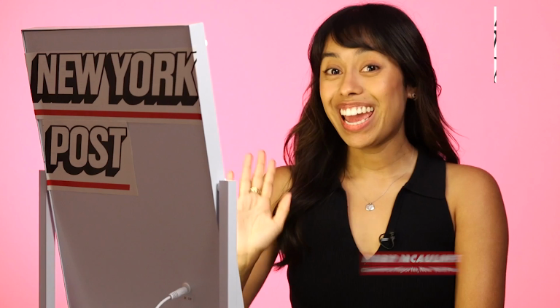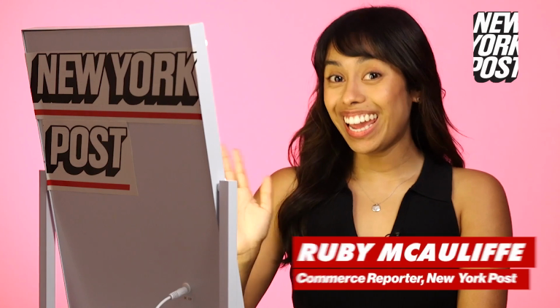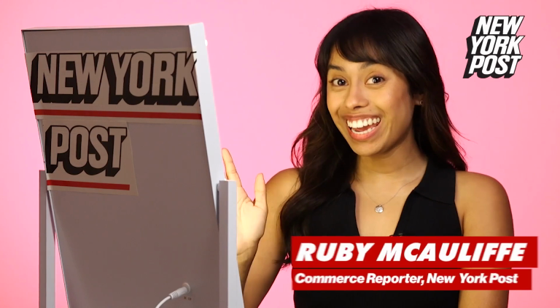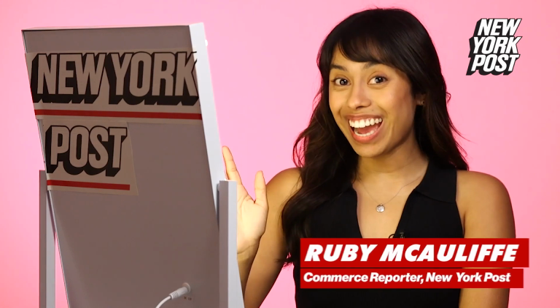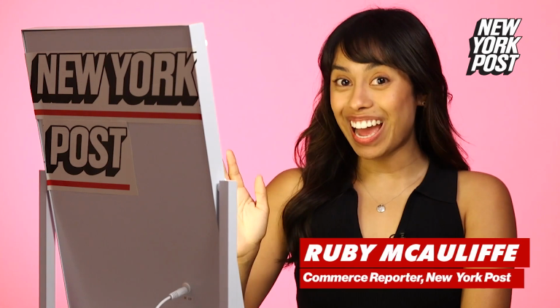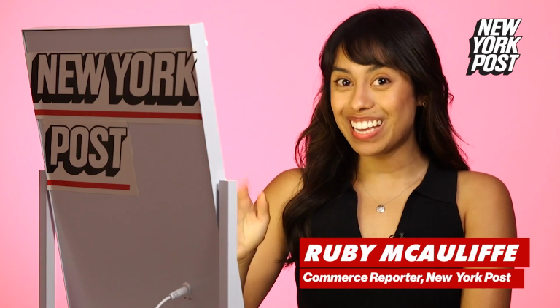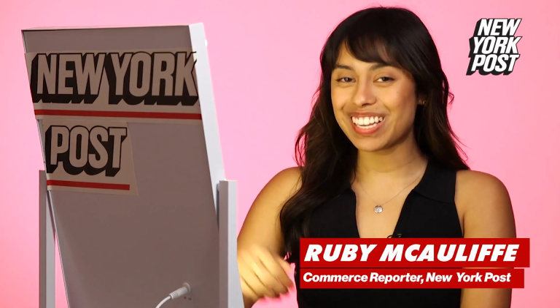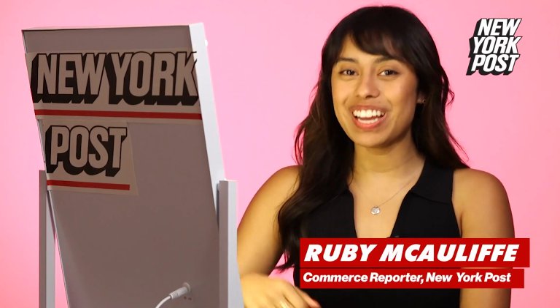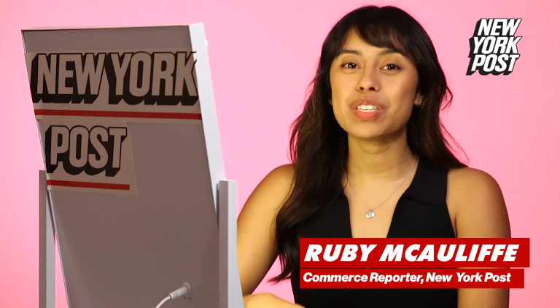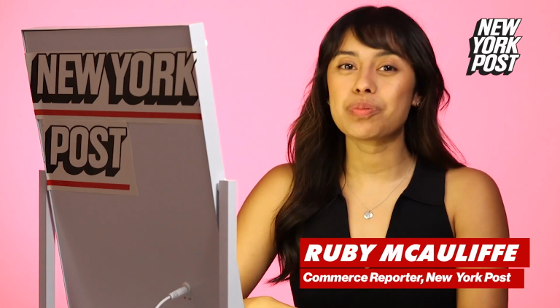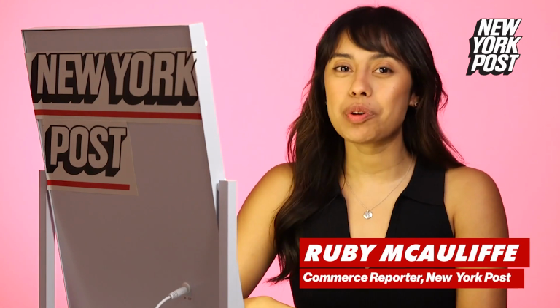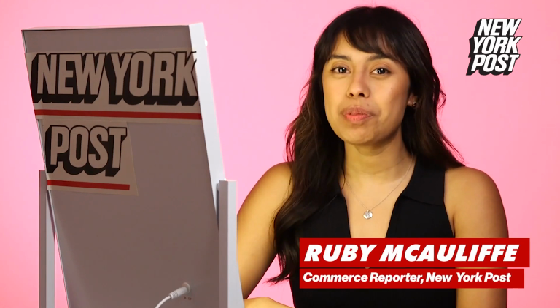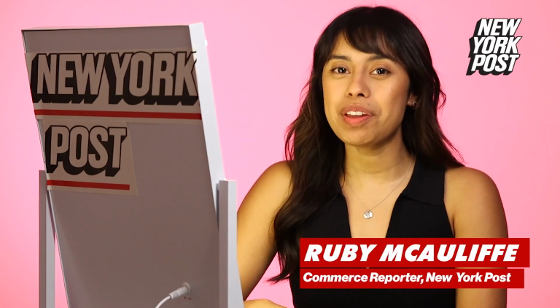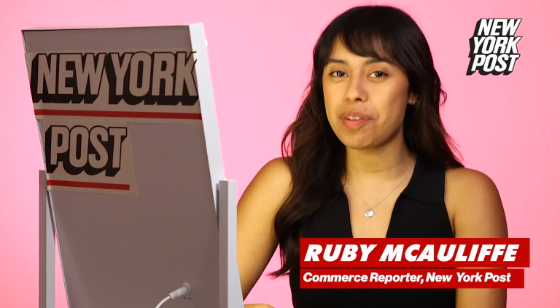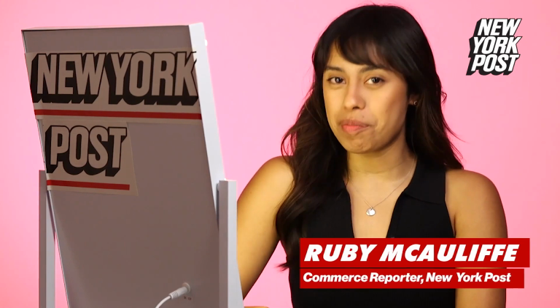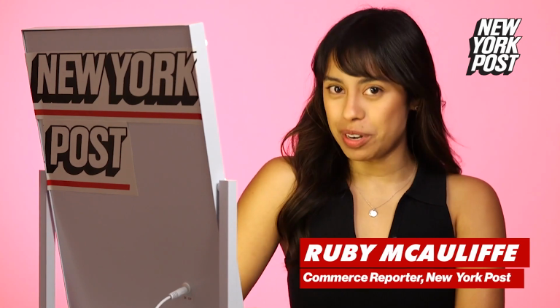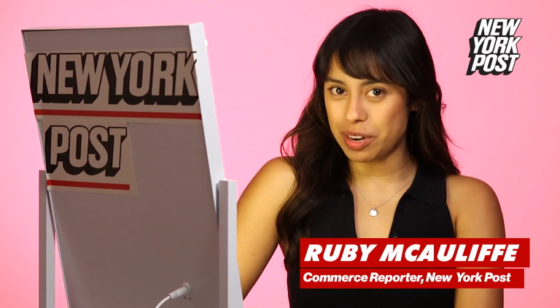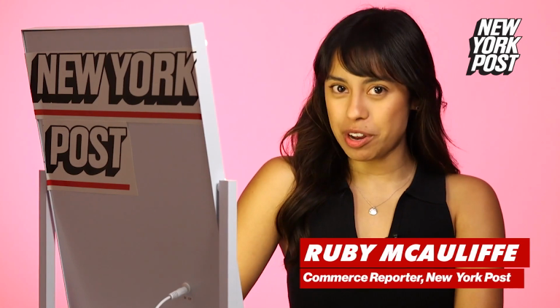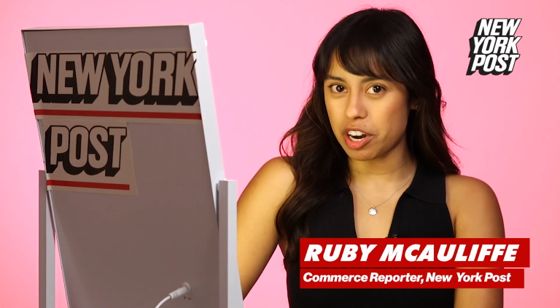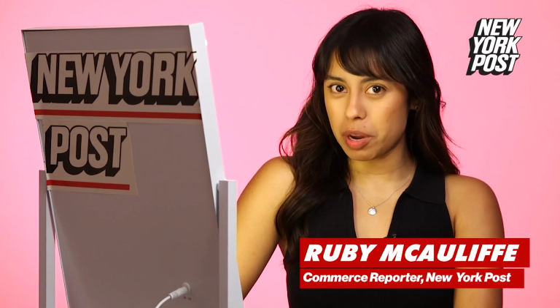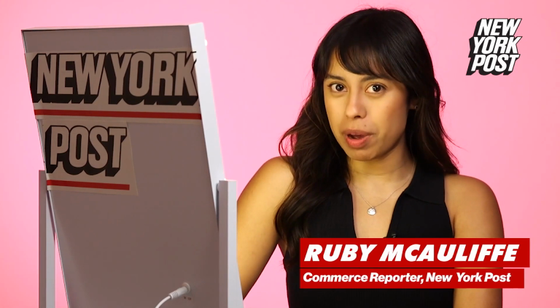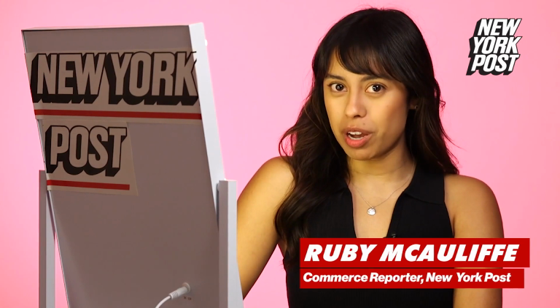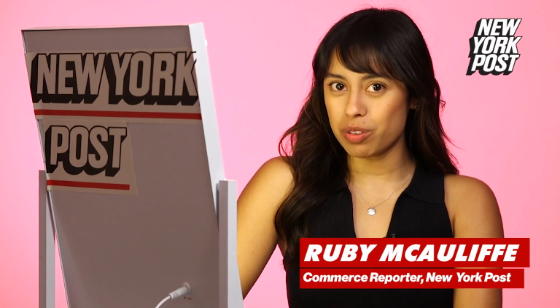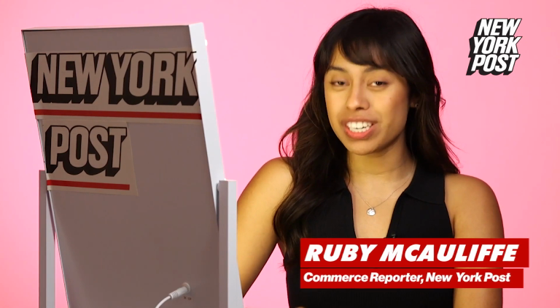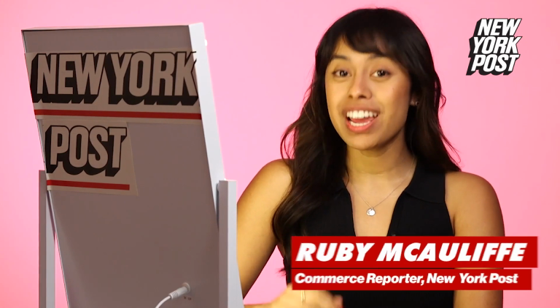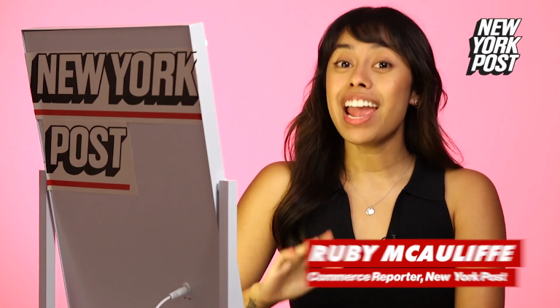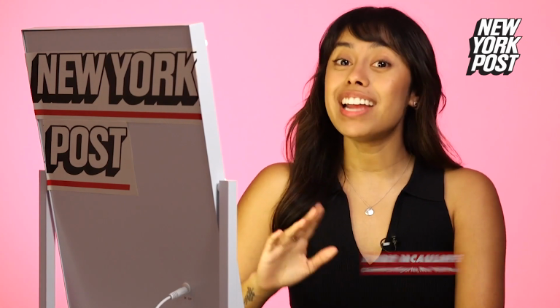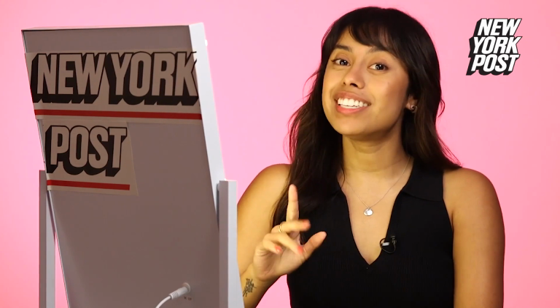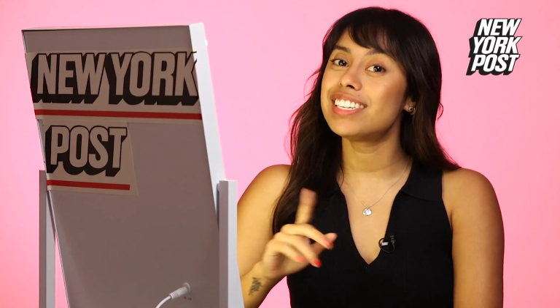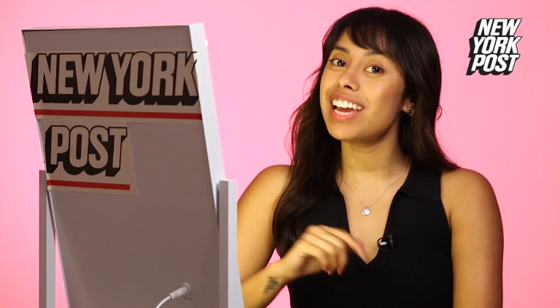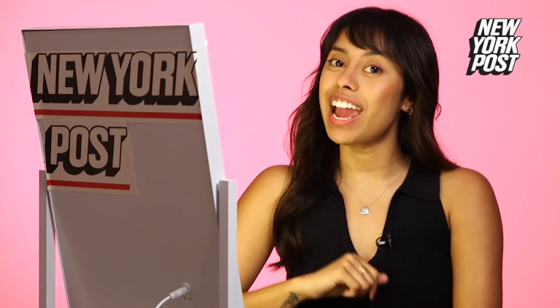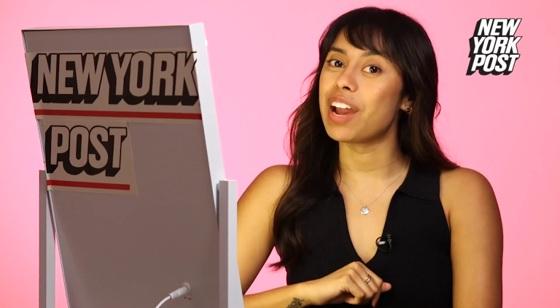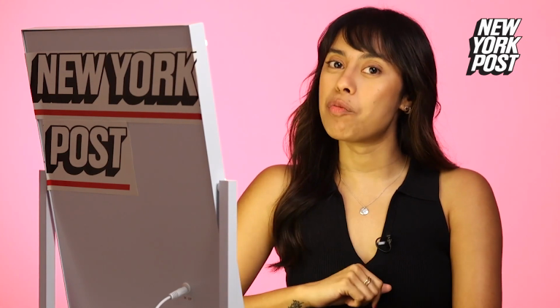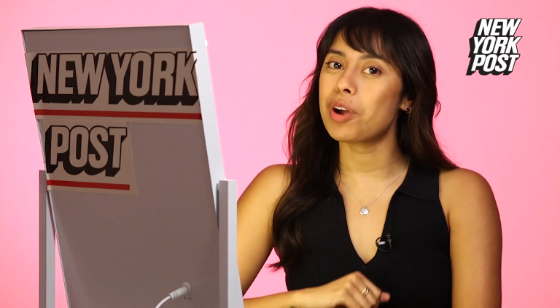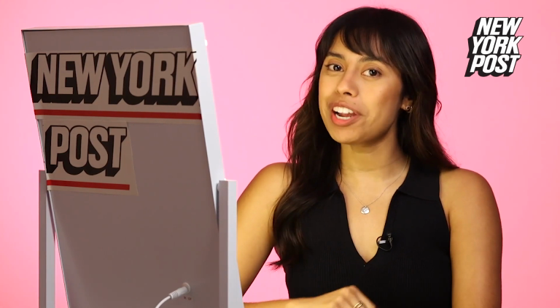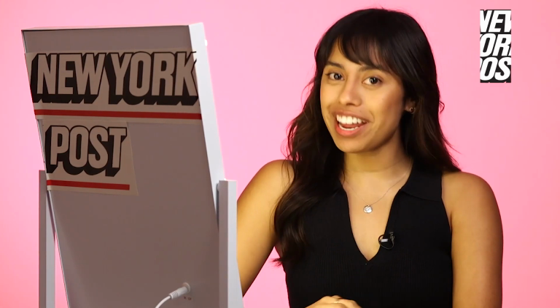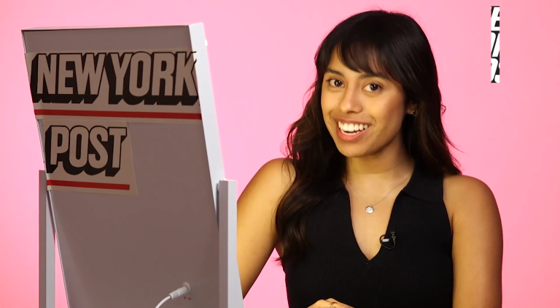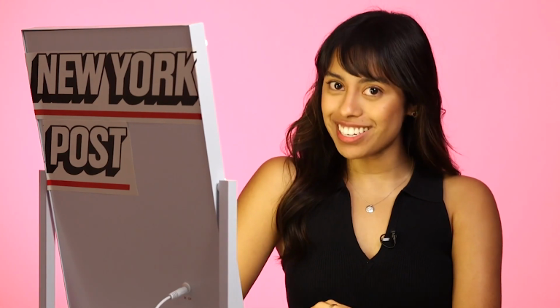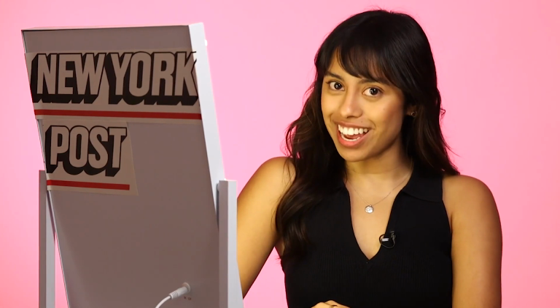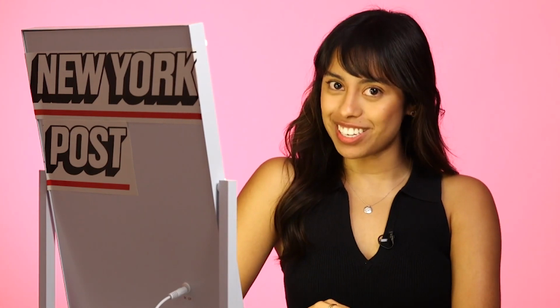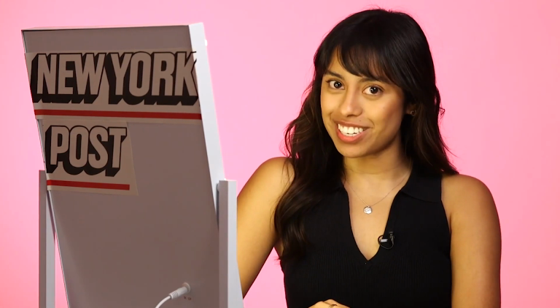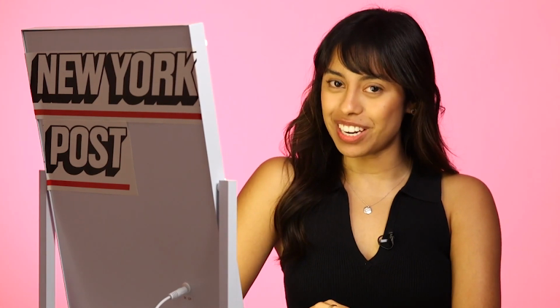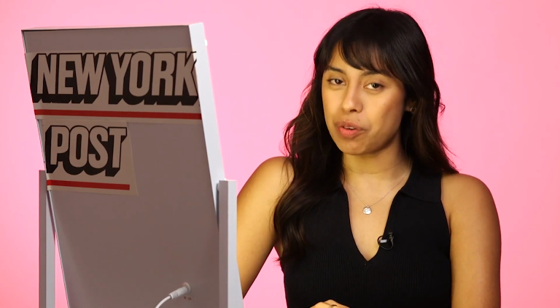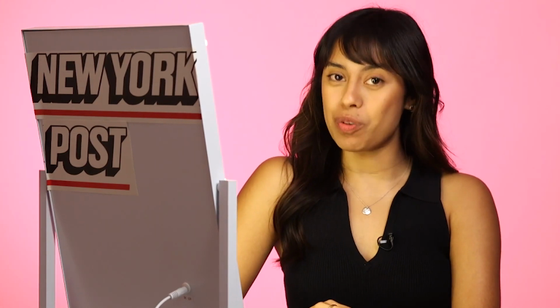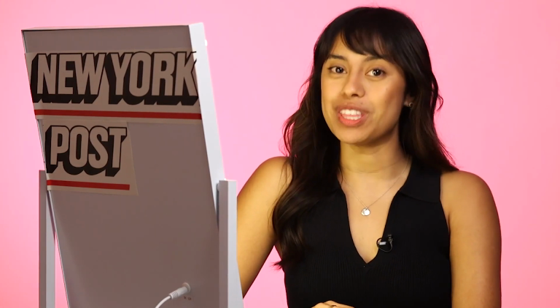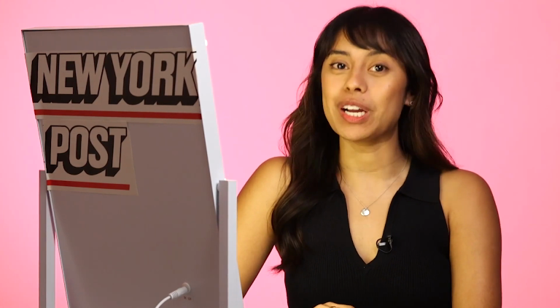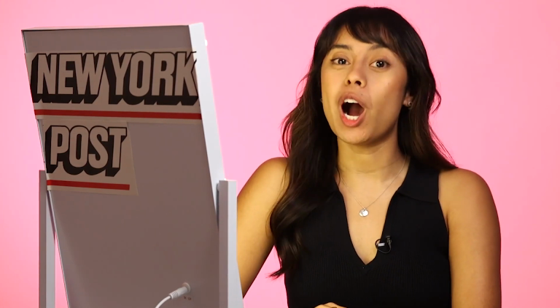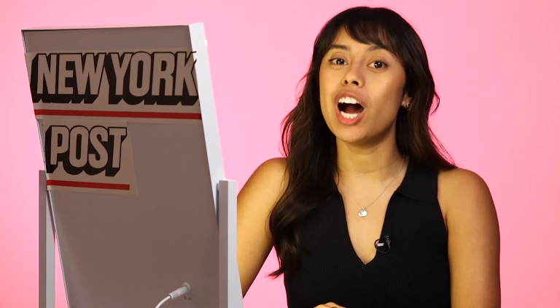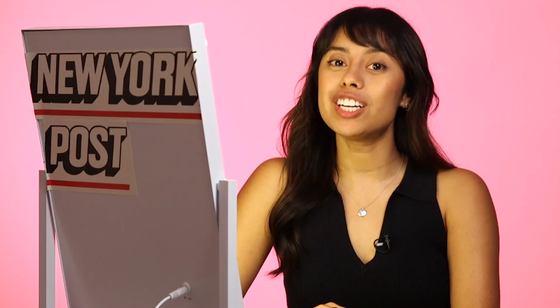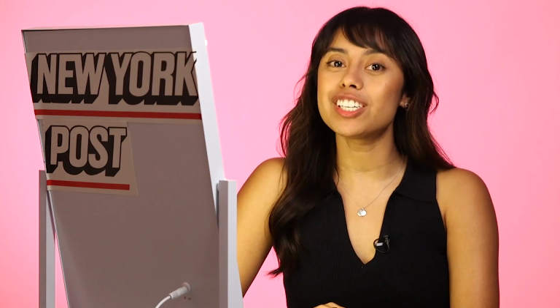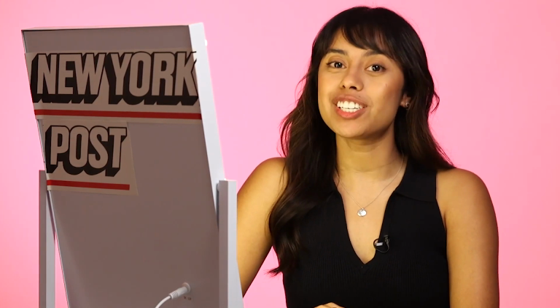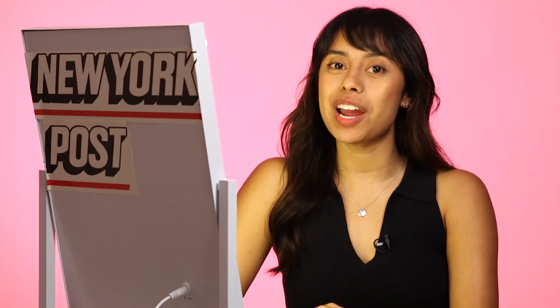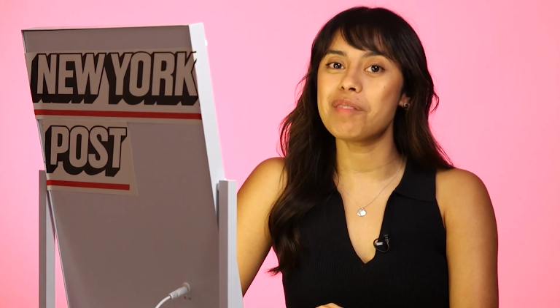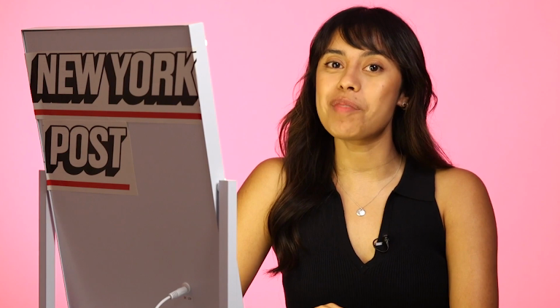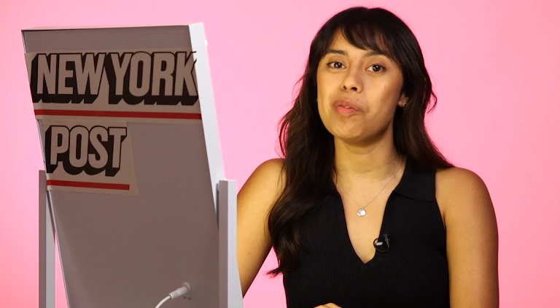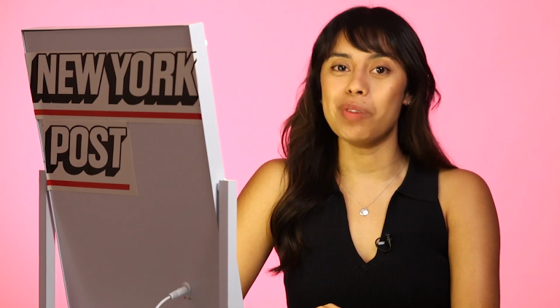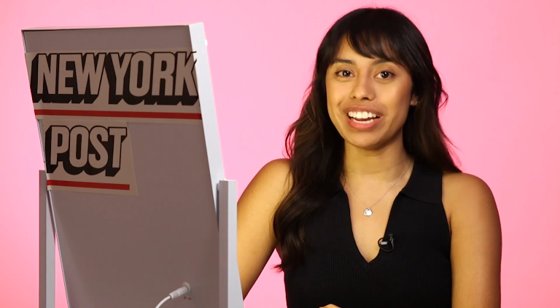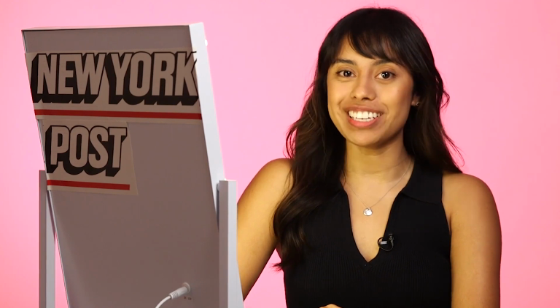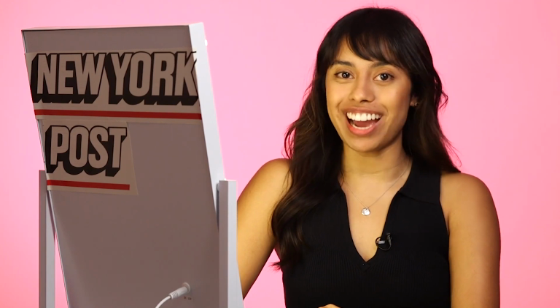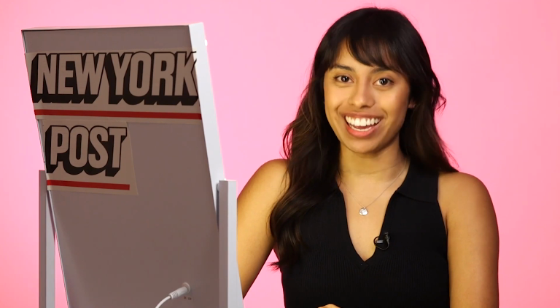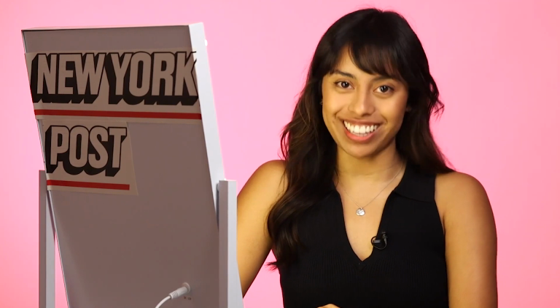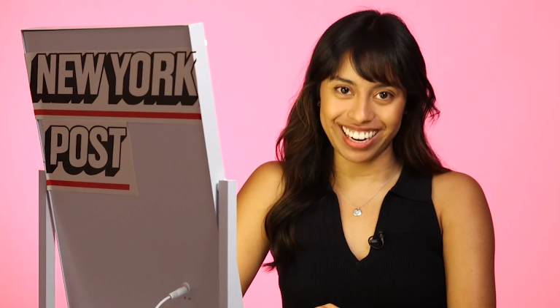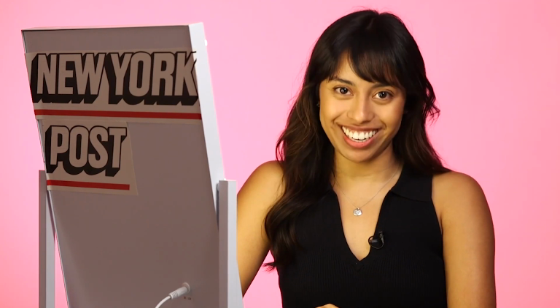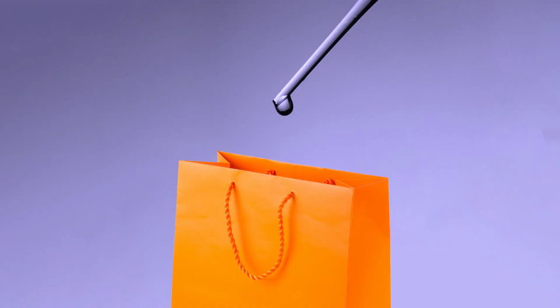Hey guys, it's Ruby from the New York Post, and today we're getting testy with the Kaja Stamp Winged Eyeliner.